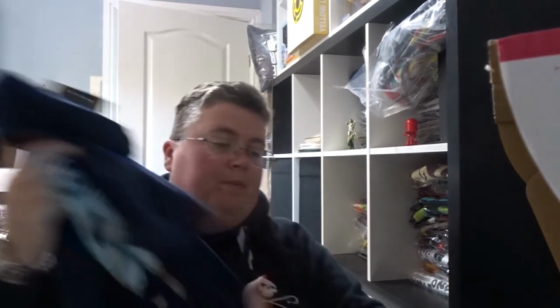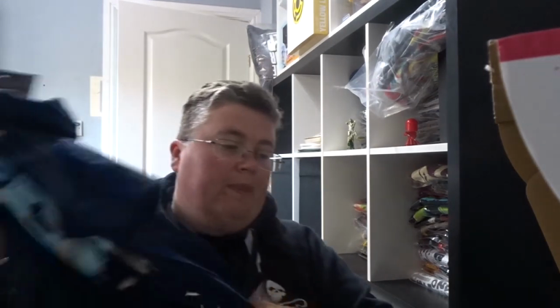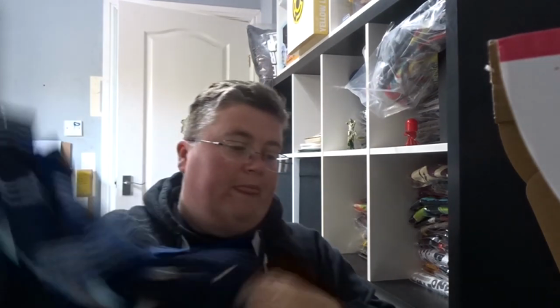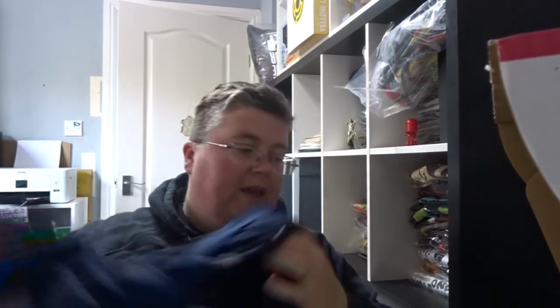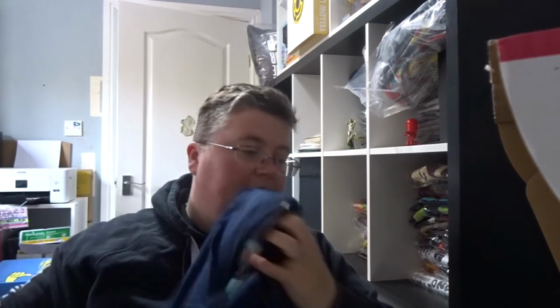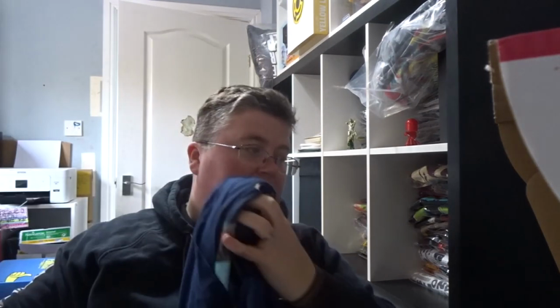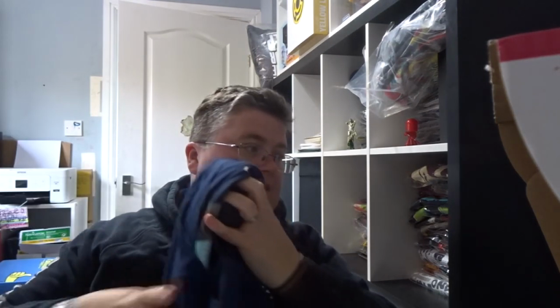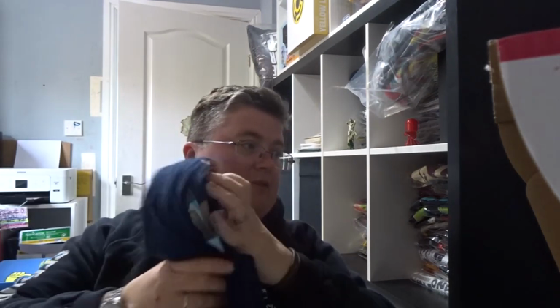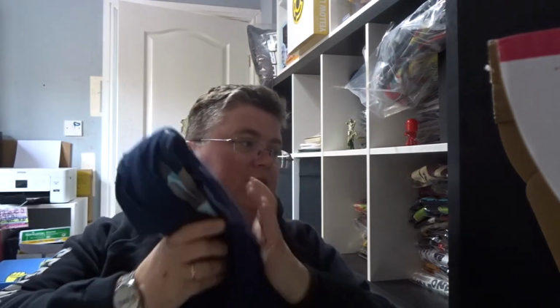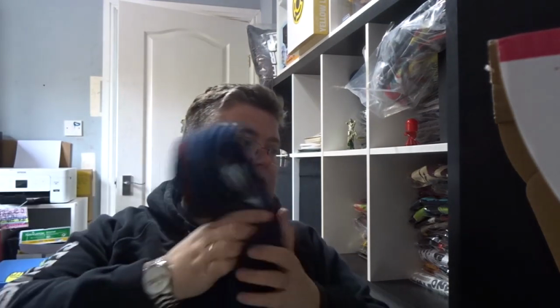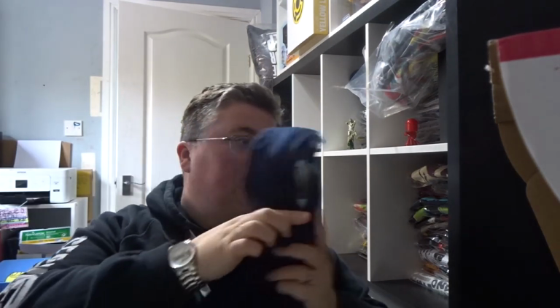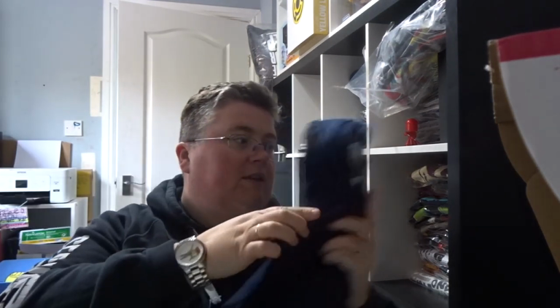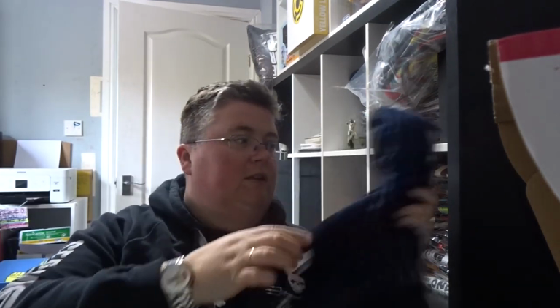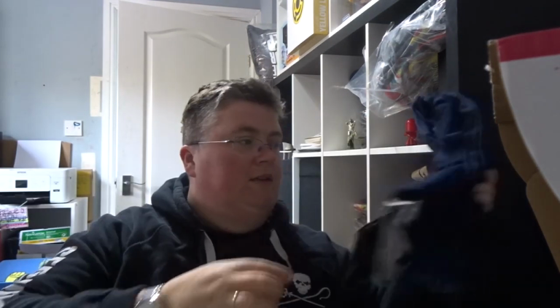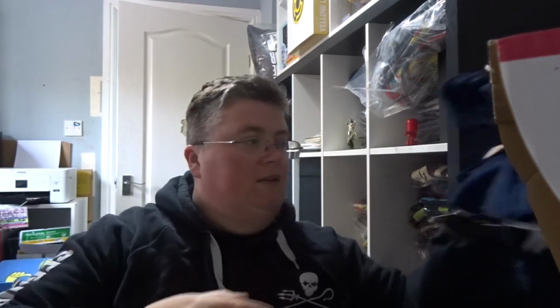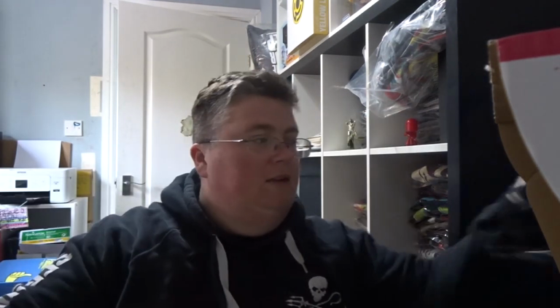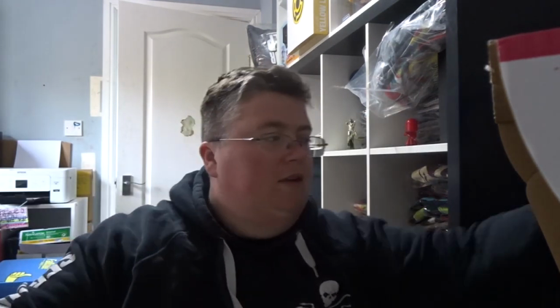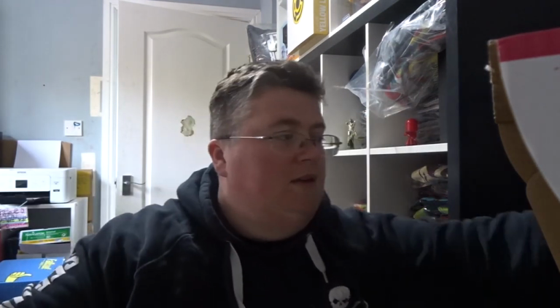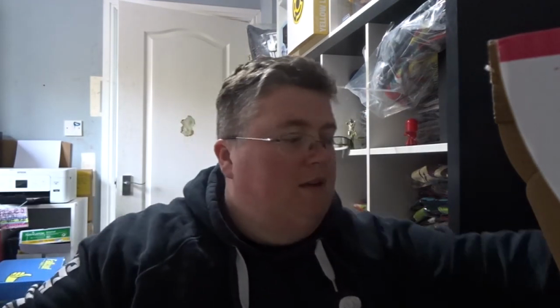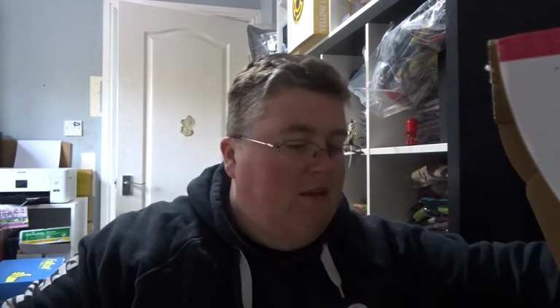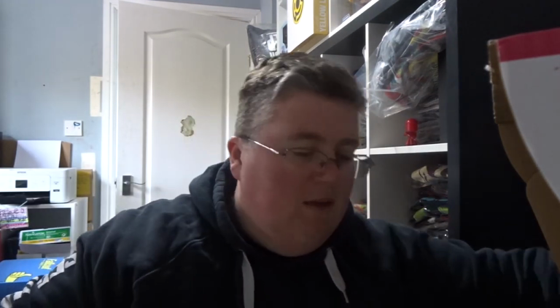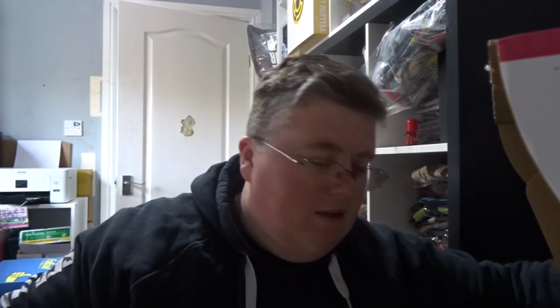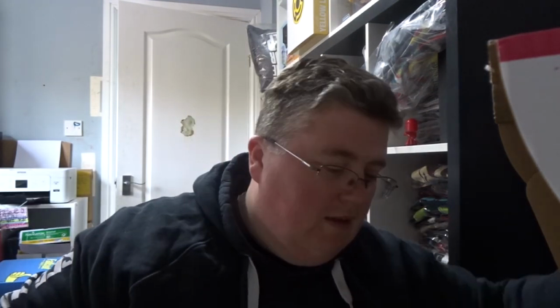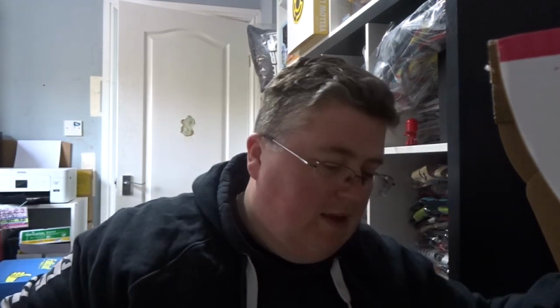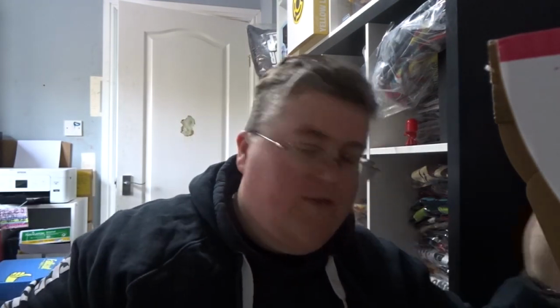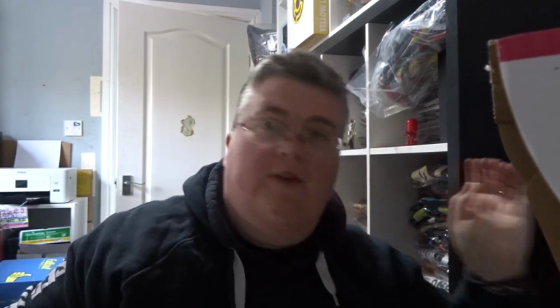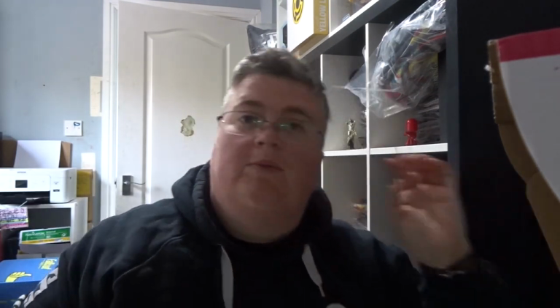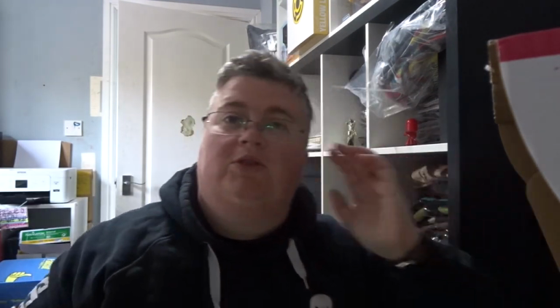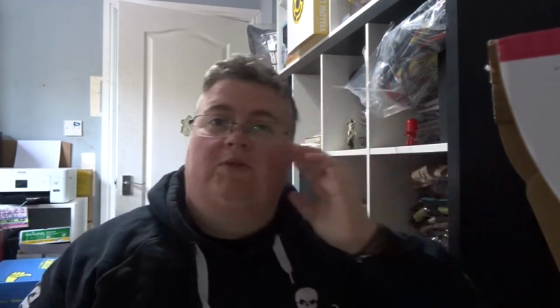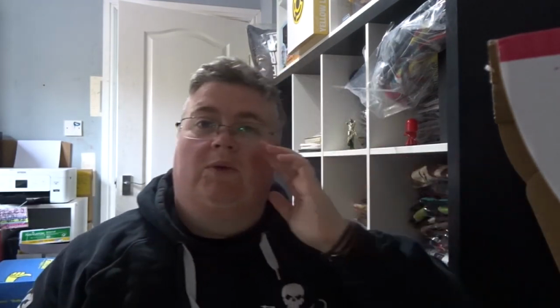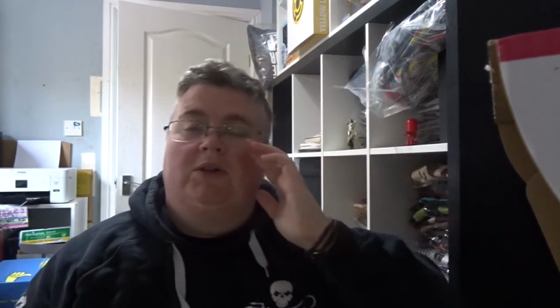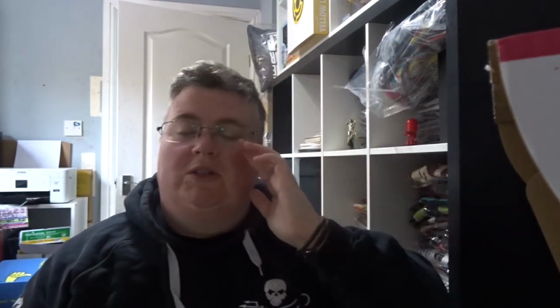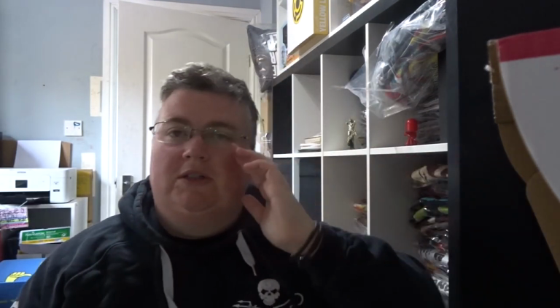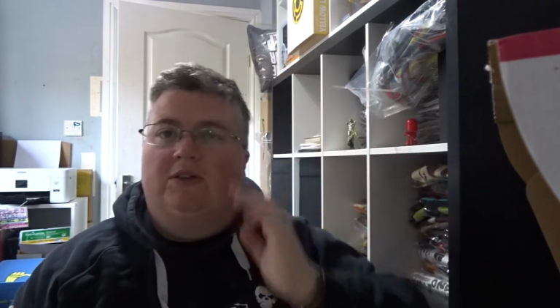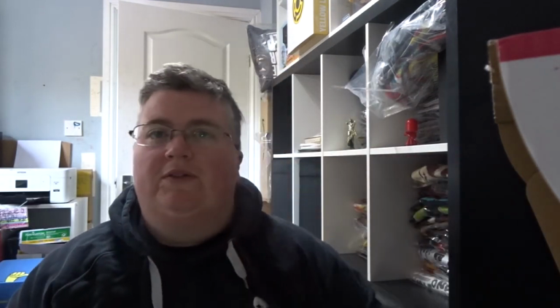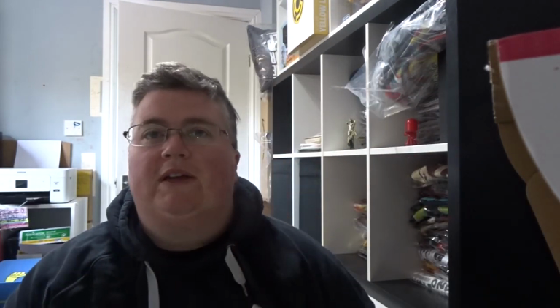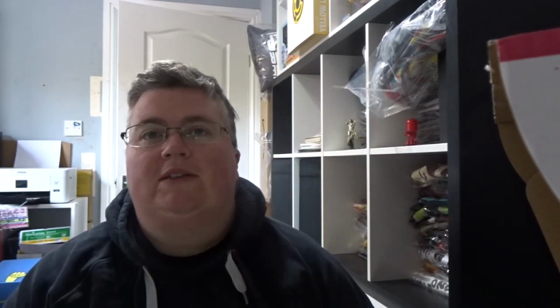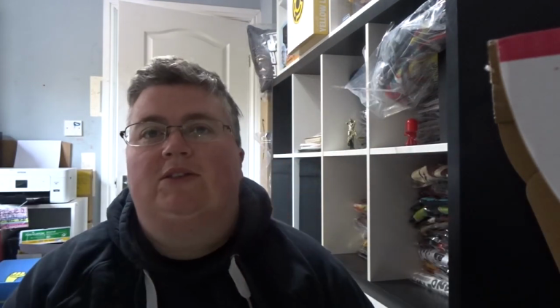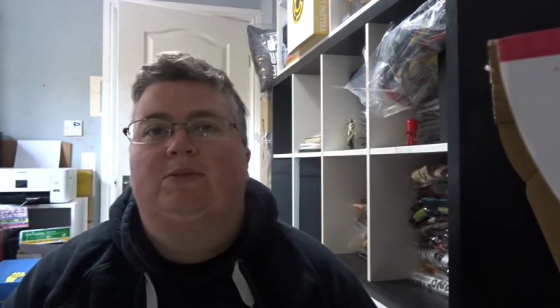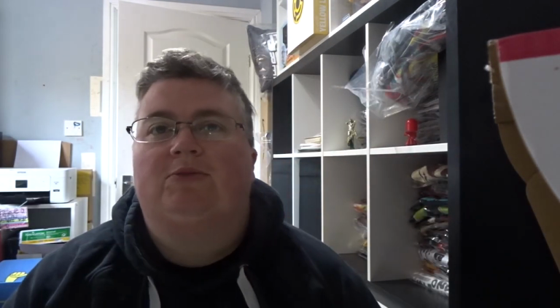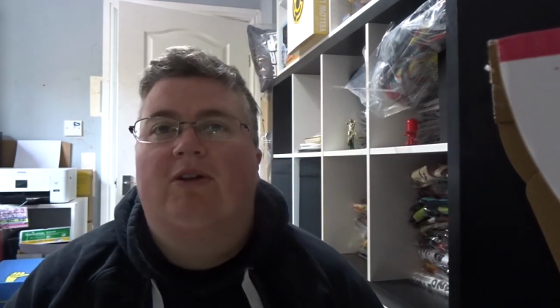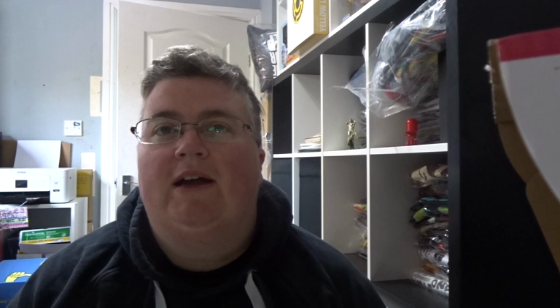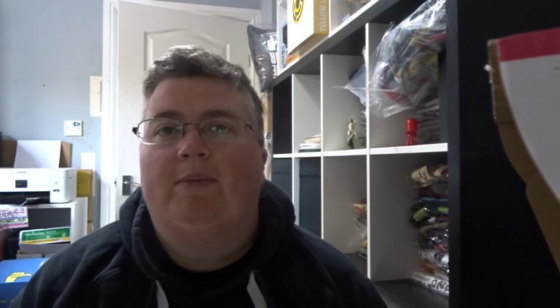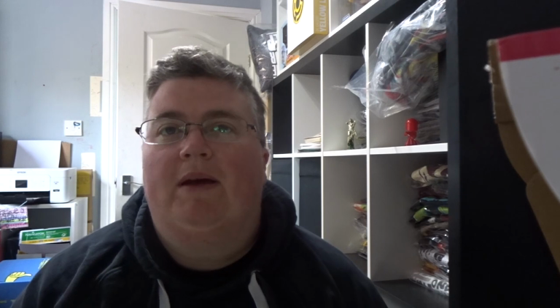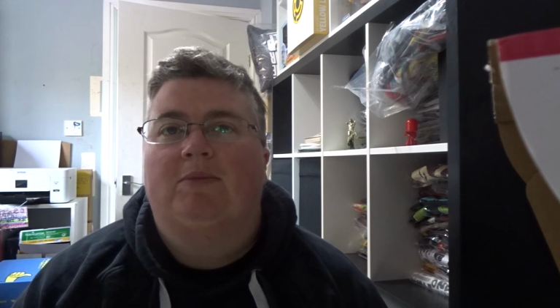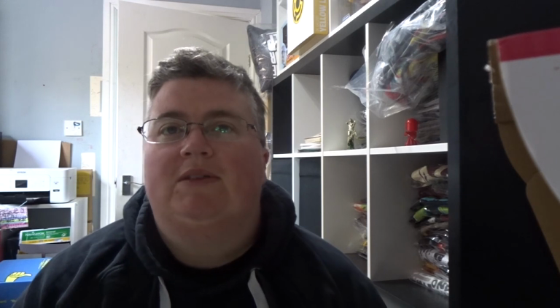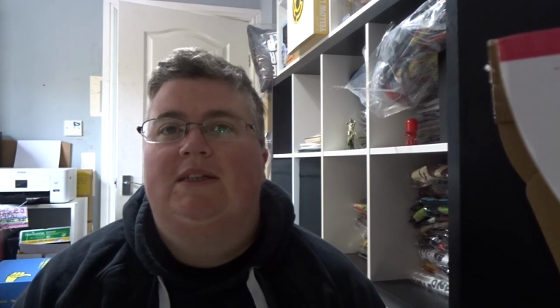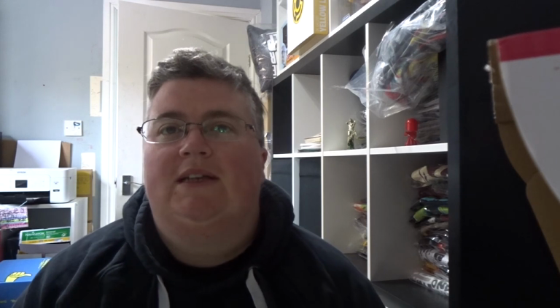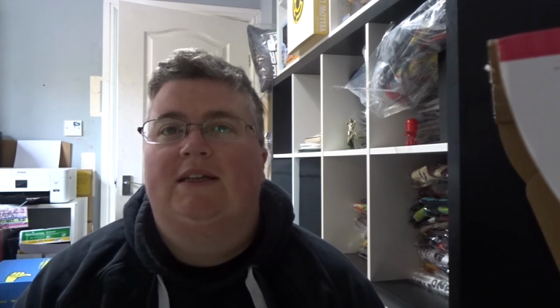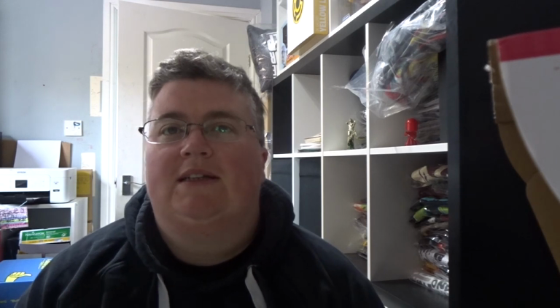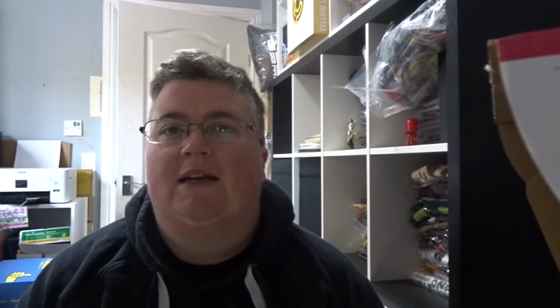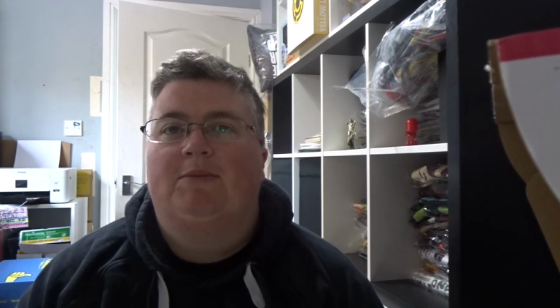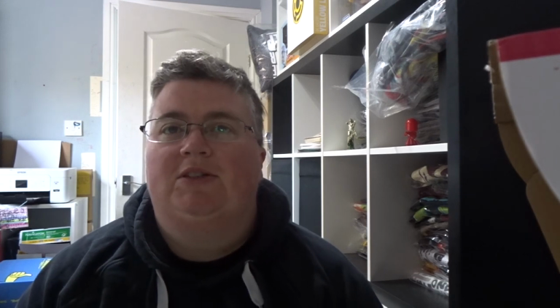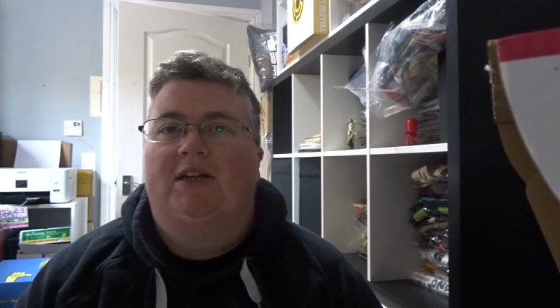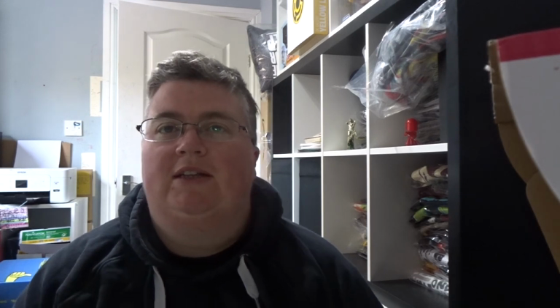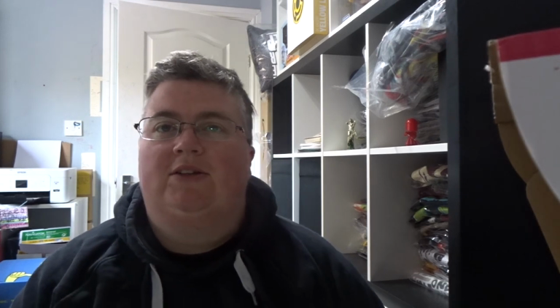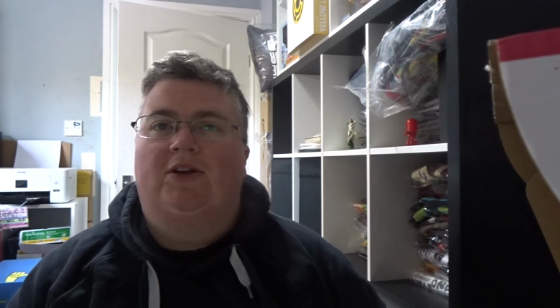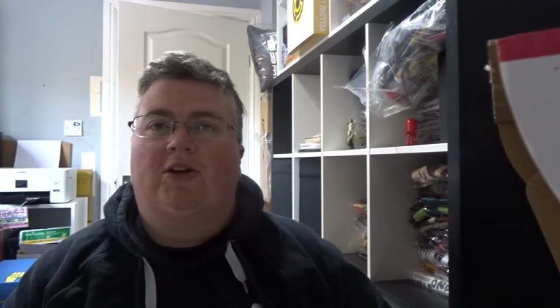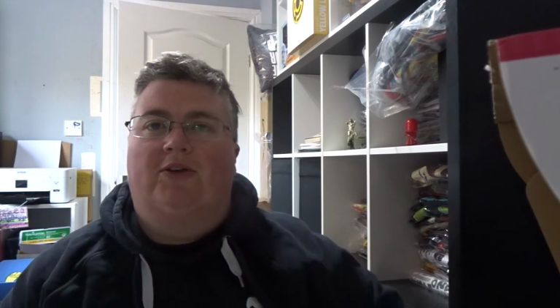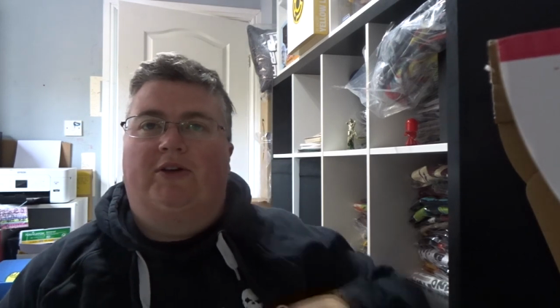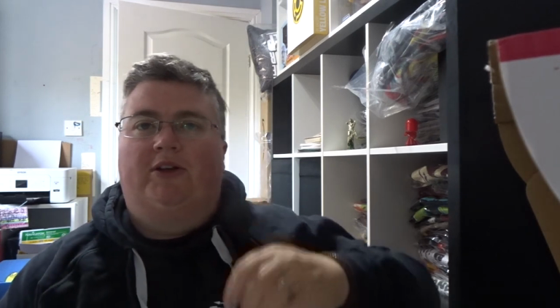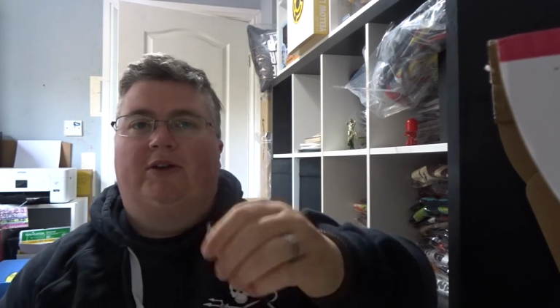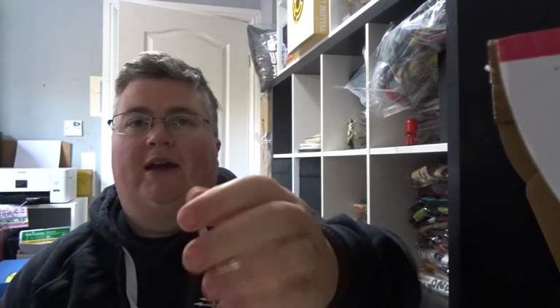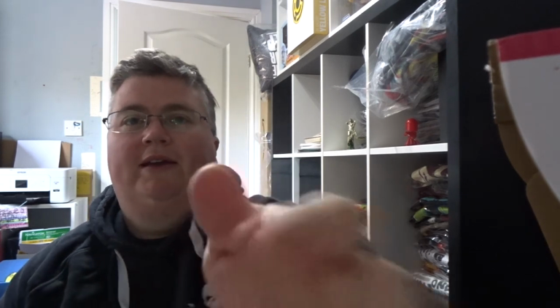And that's everything. Thanks very much for watching, don't forget to subscribe, and we'll see you next time at jlian.co.uk.